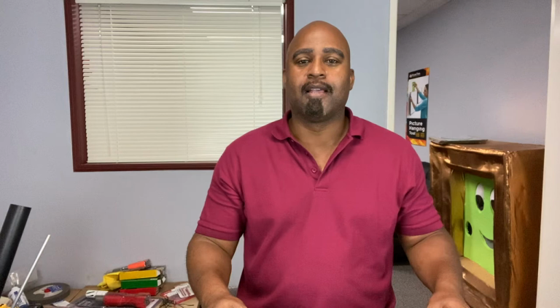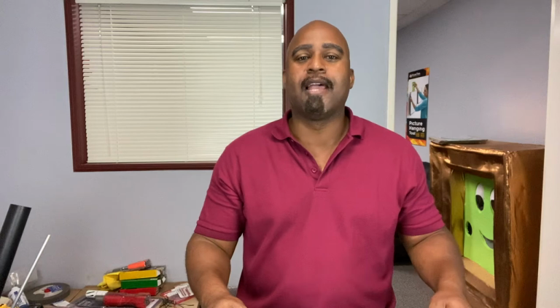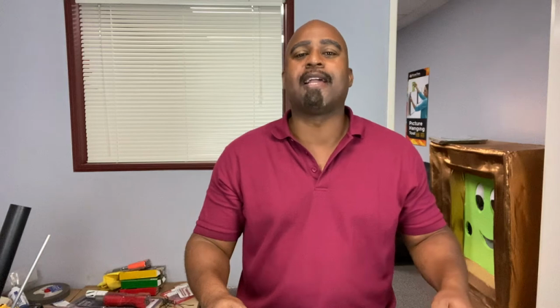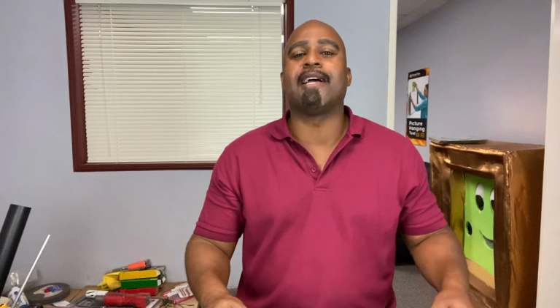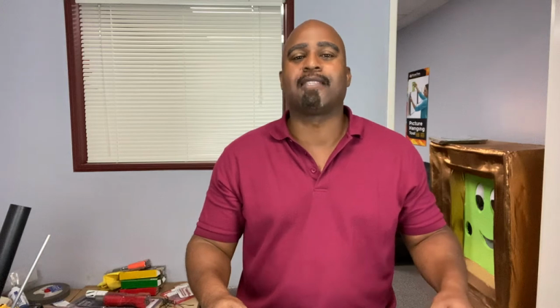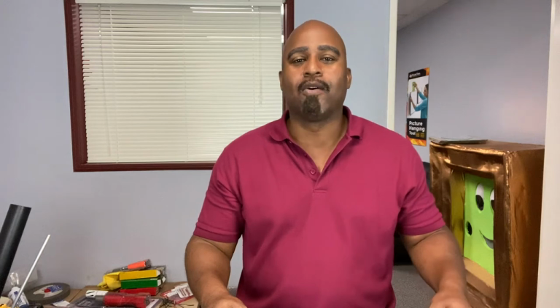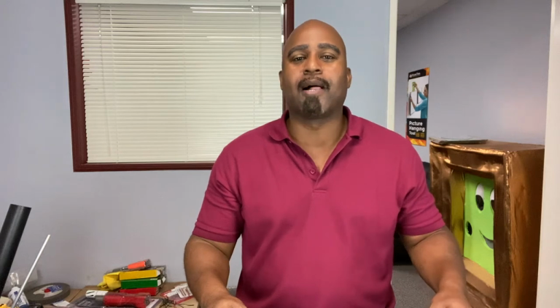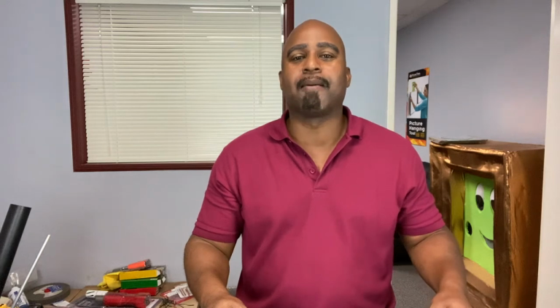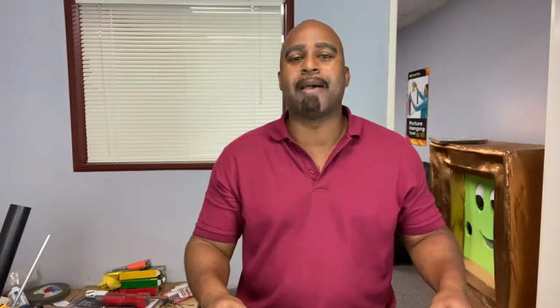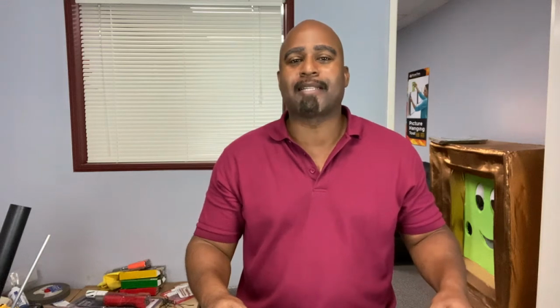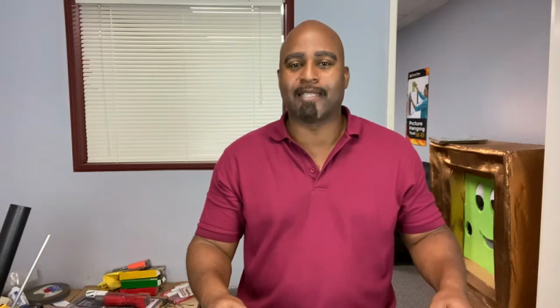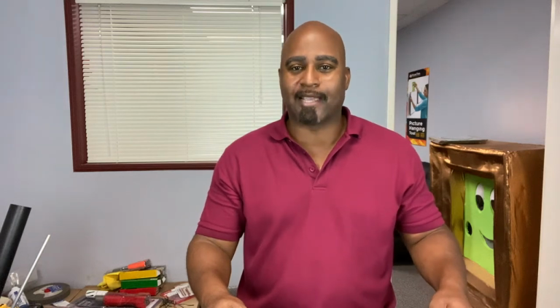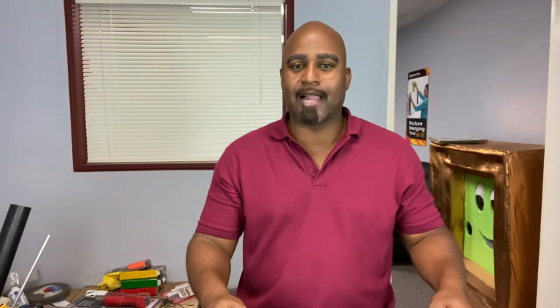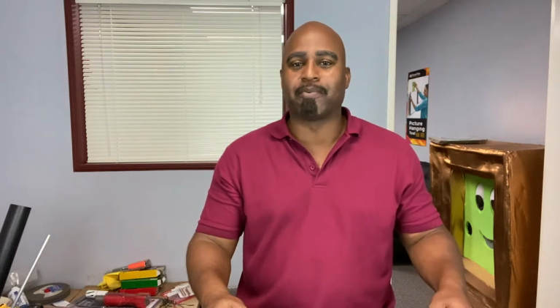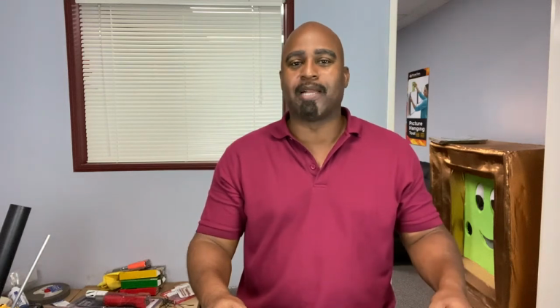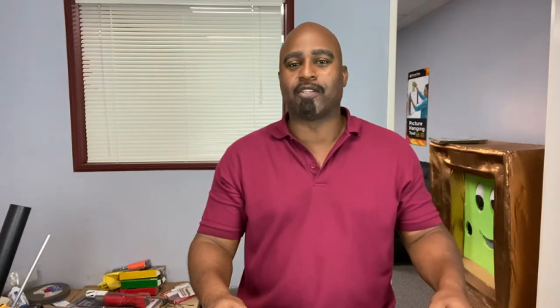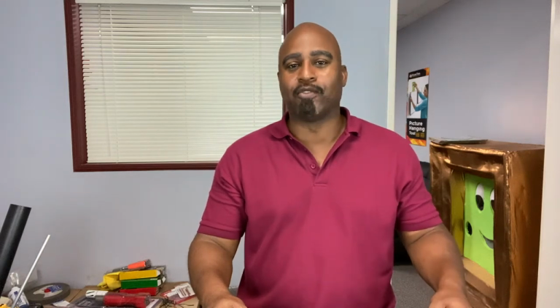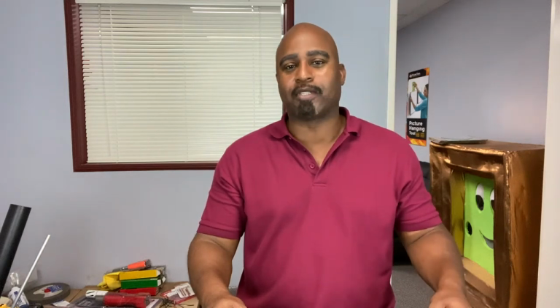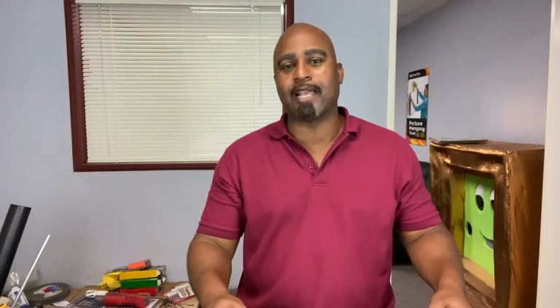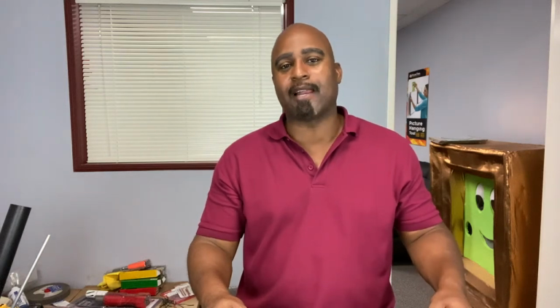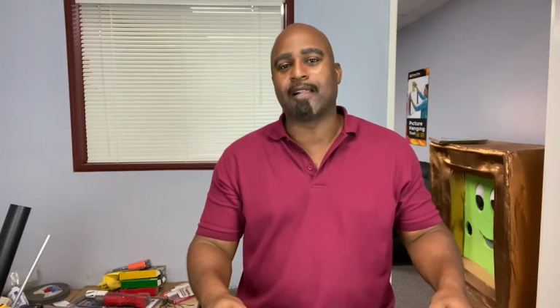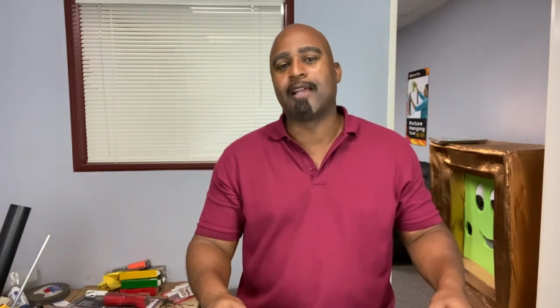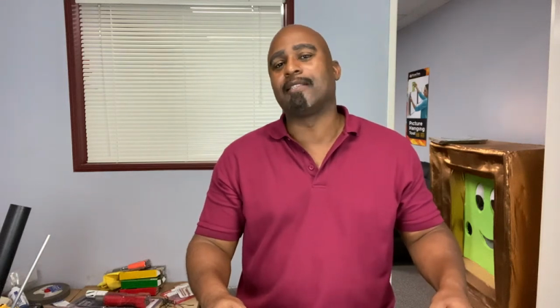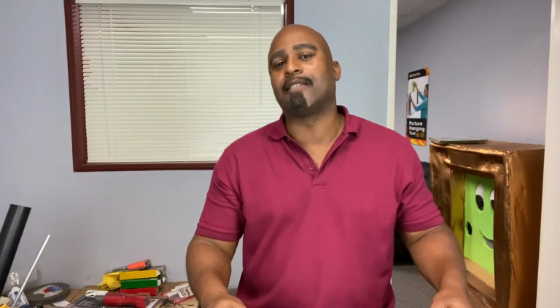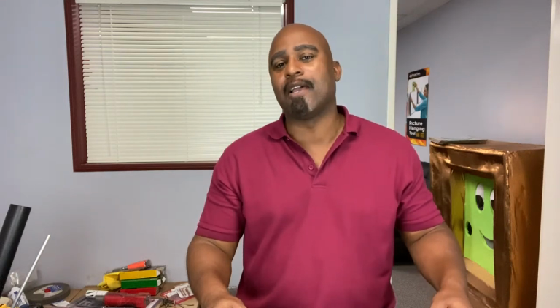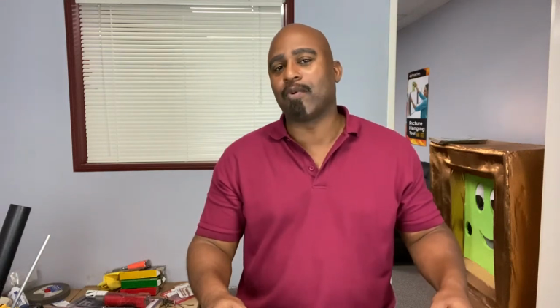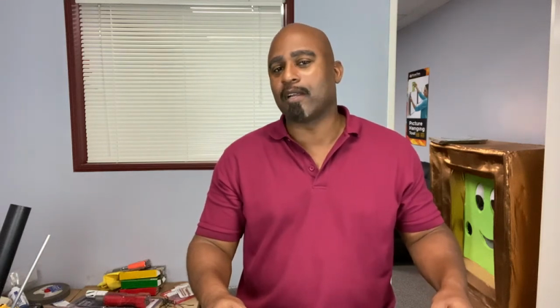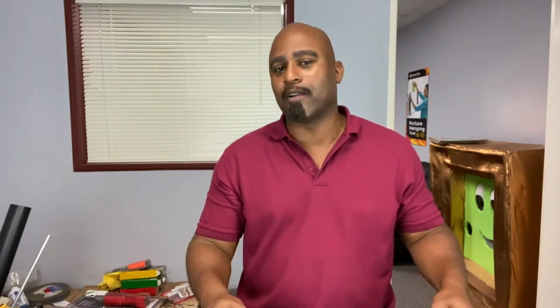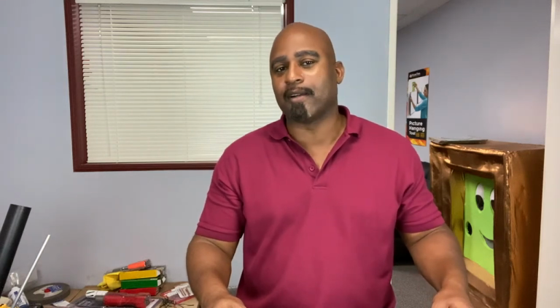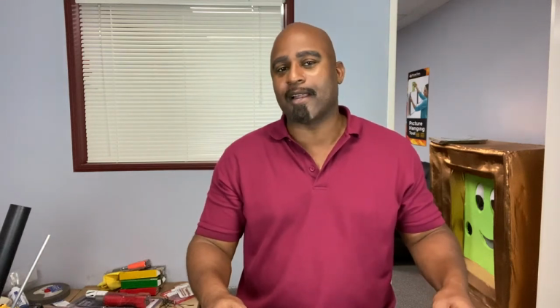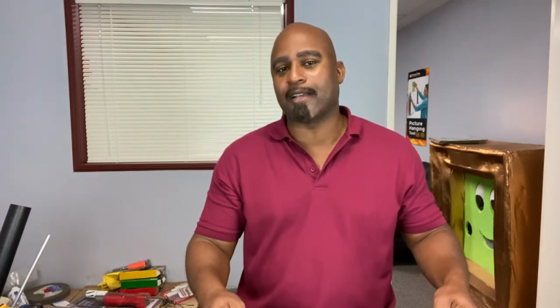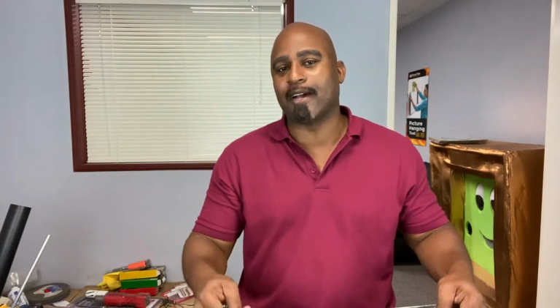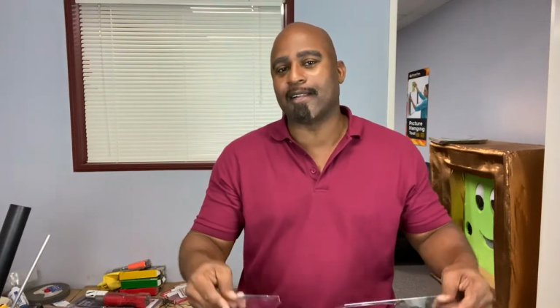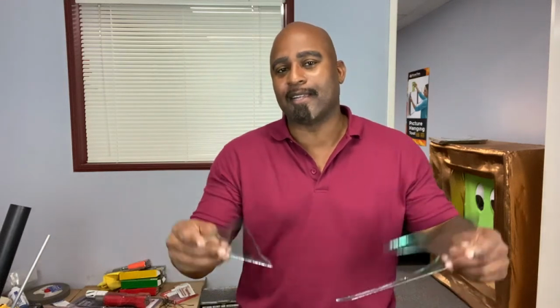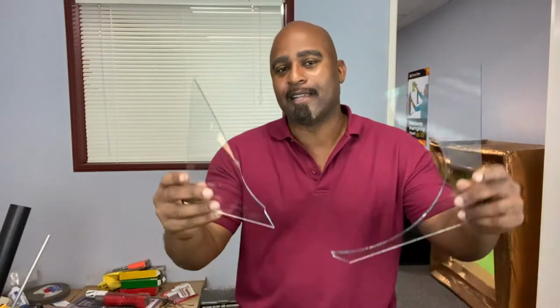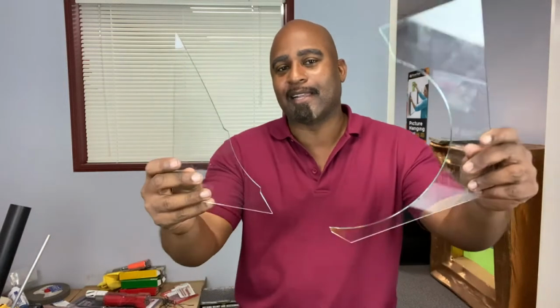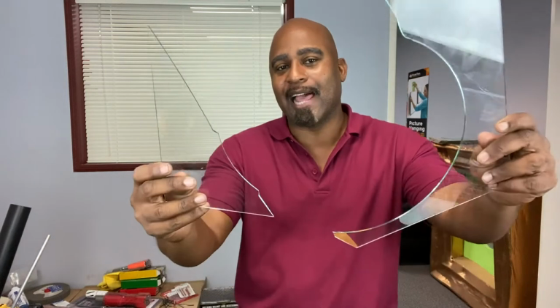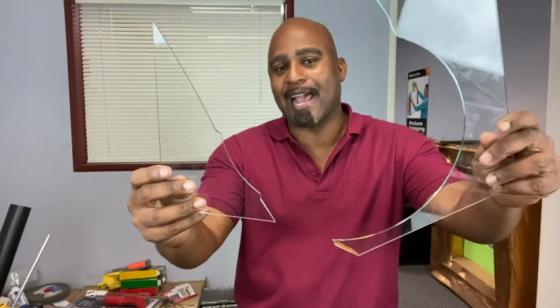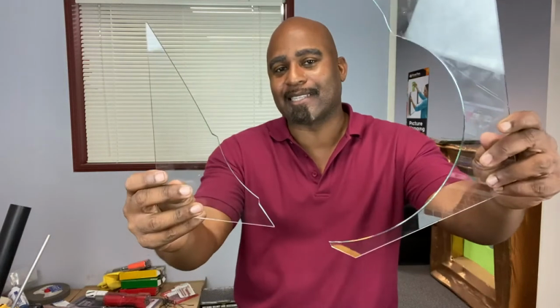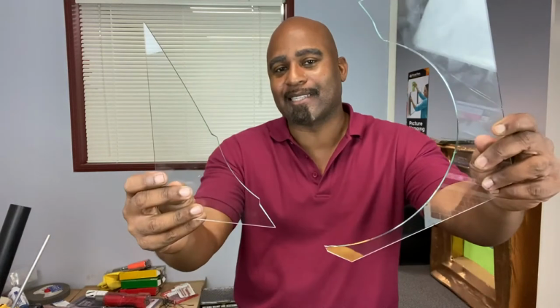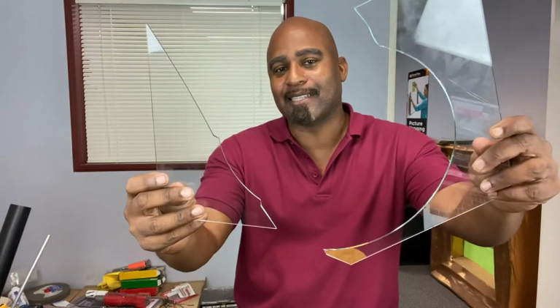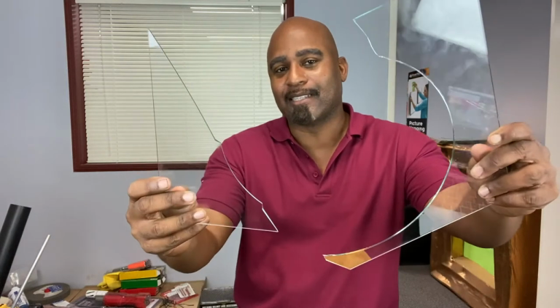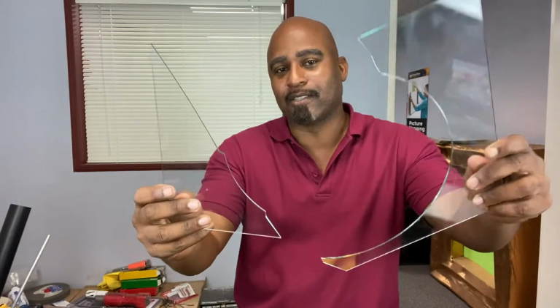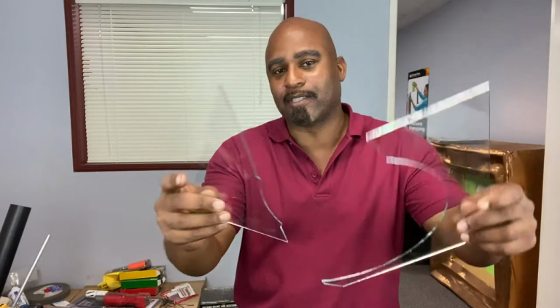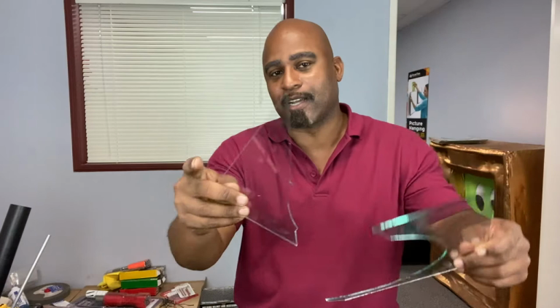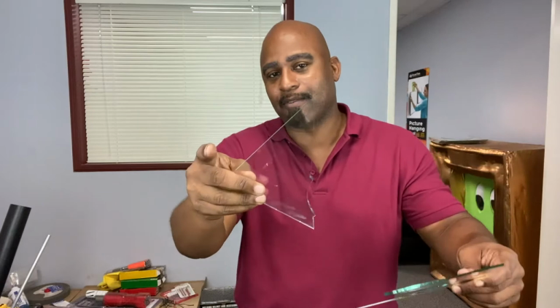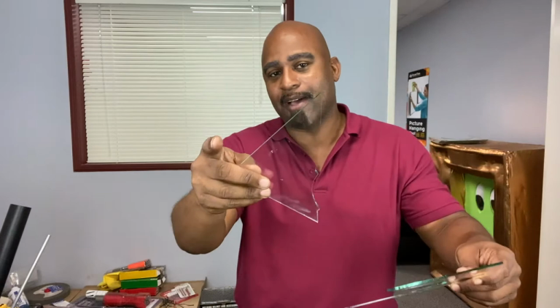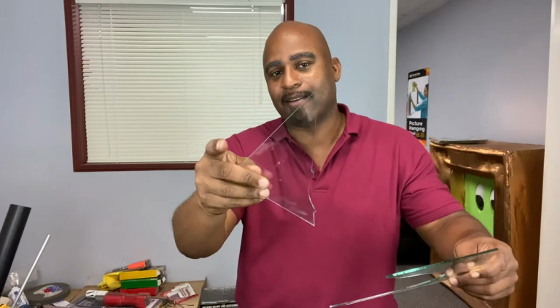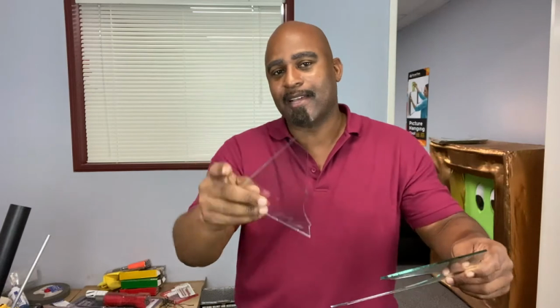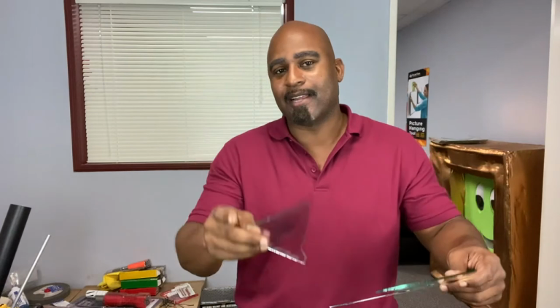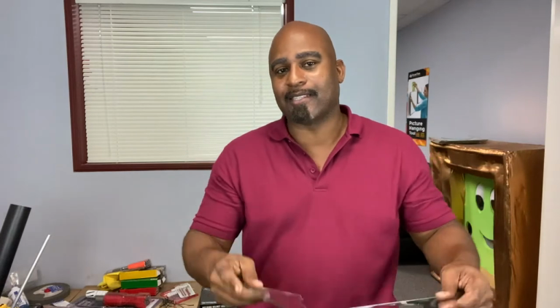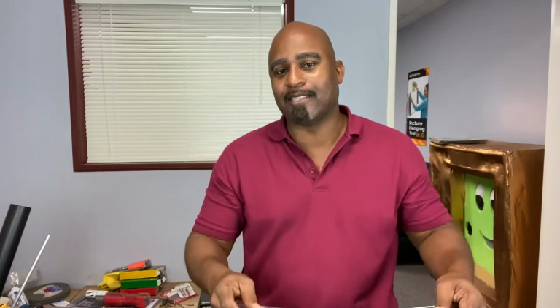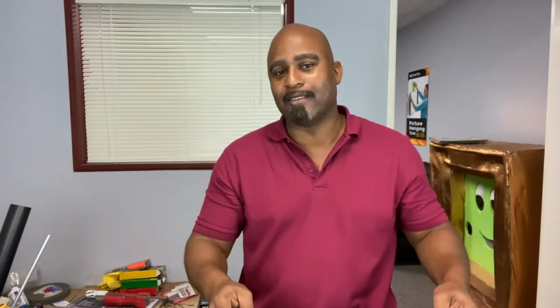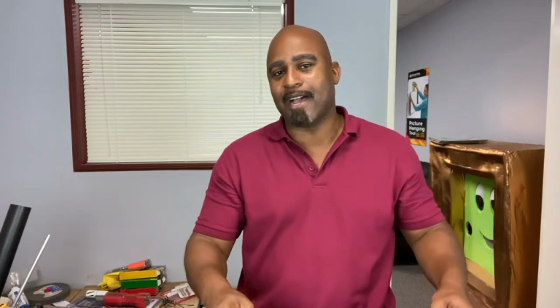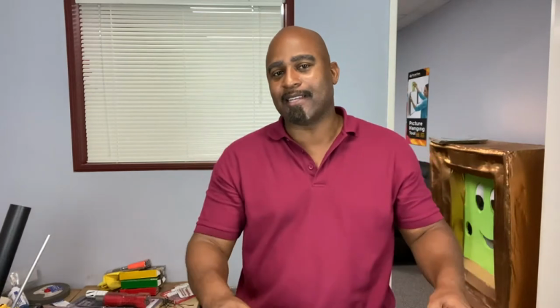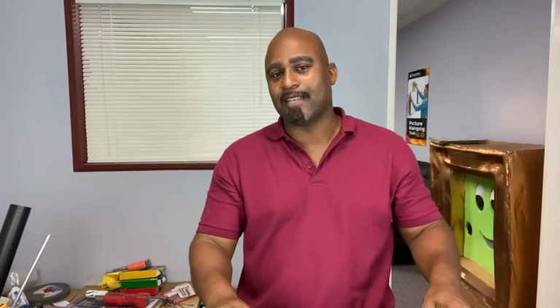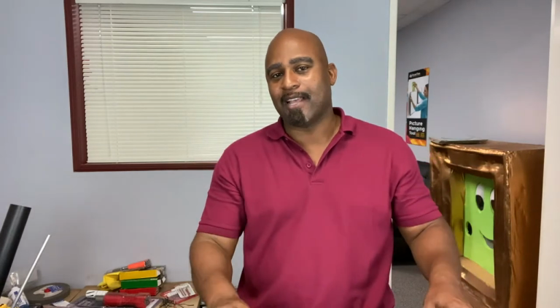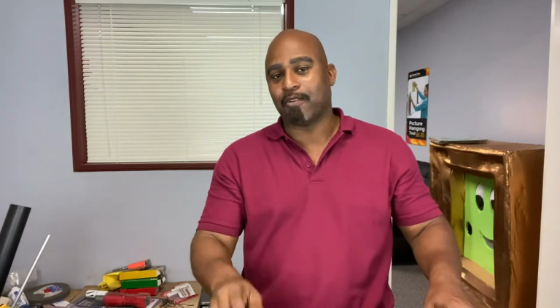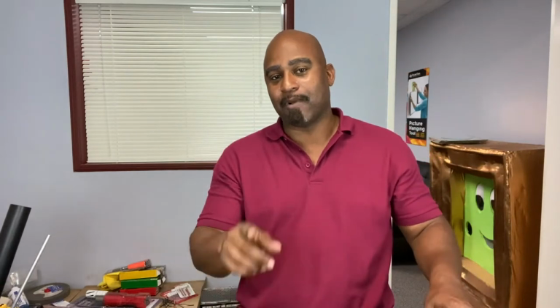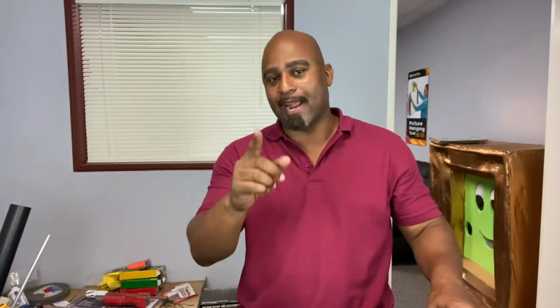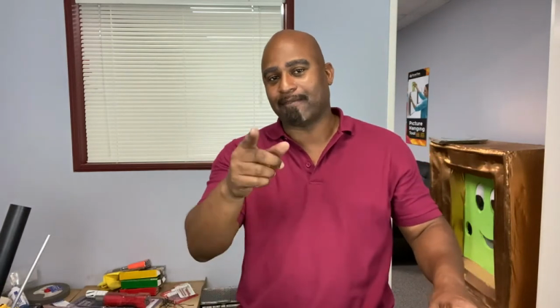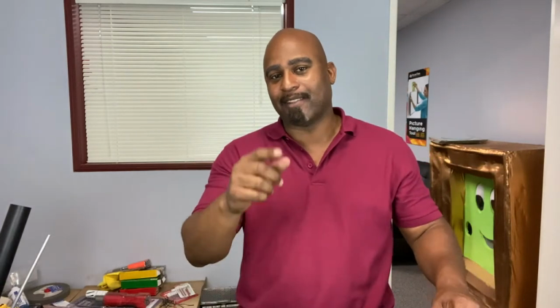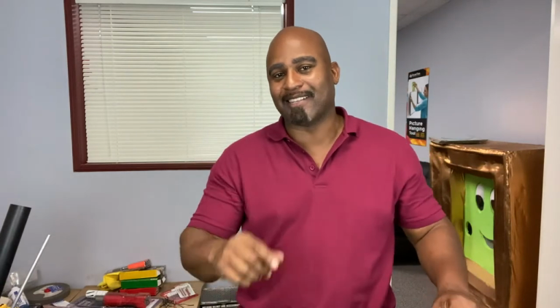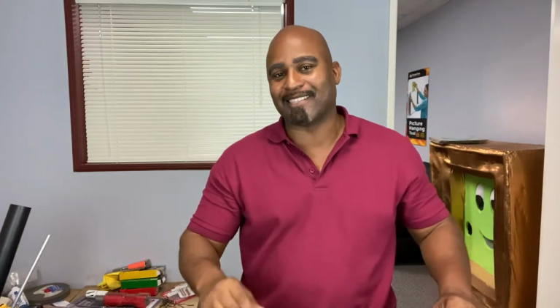Hey guys, welcome back to the Calibrate Tools channel. And today we're going to learn how to cut glass. So stick around and I'll see you guys right after this.